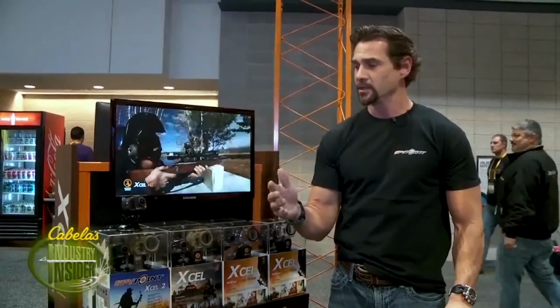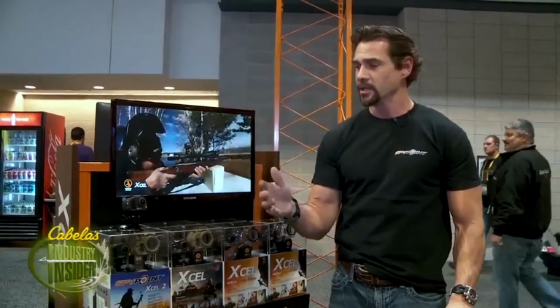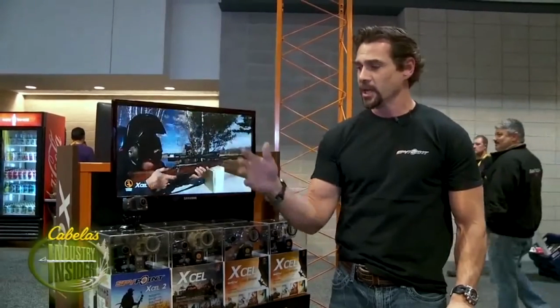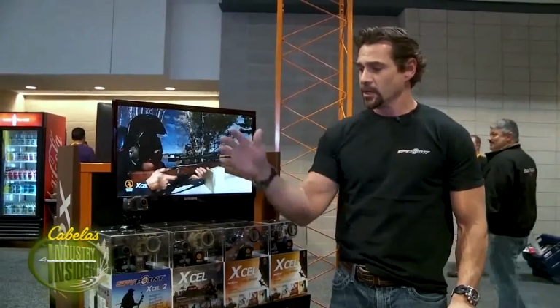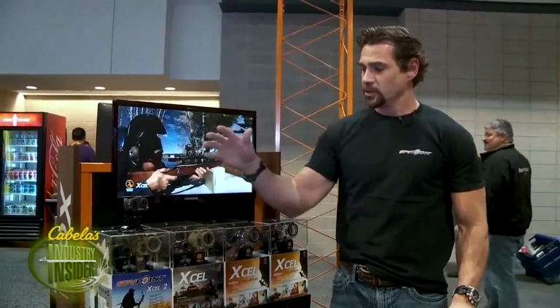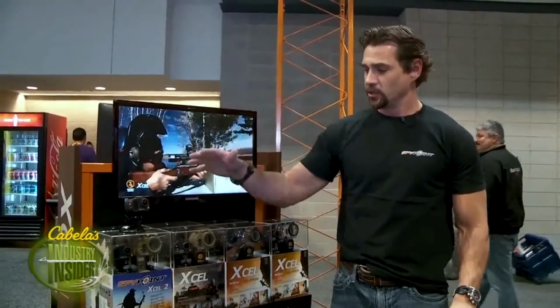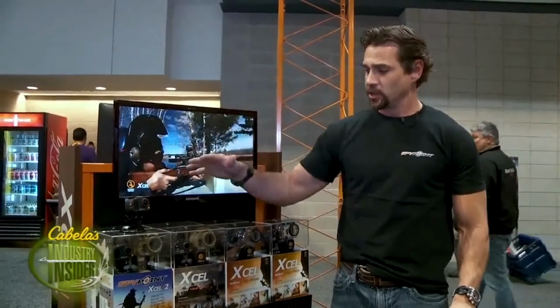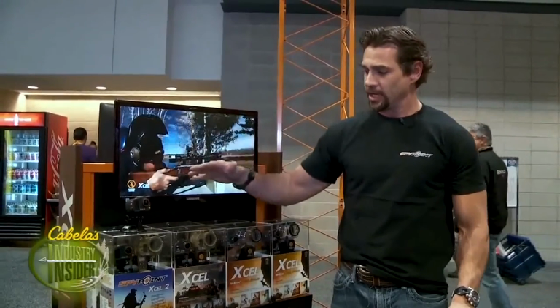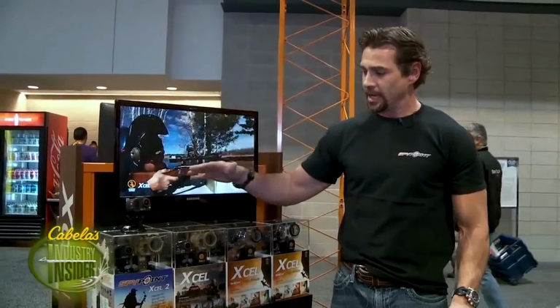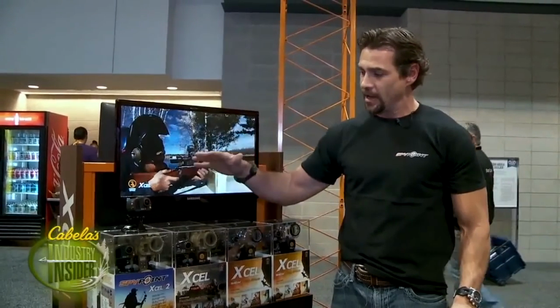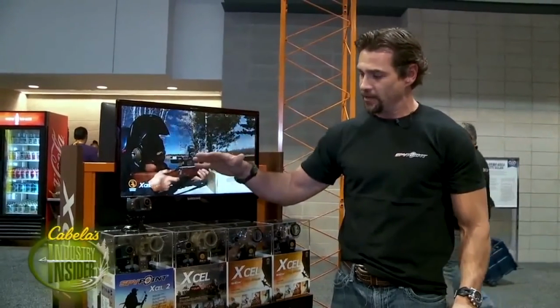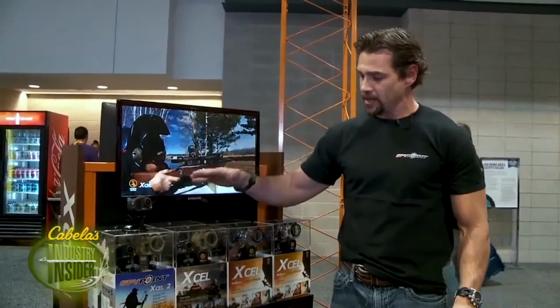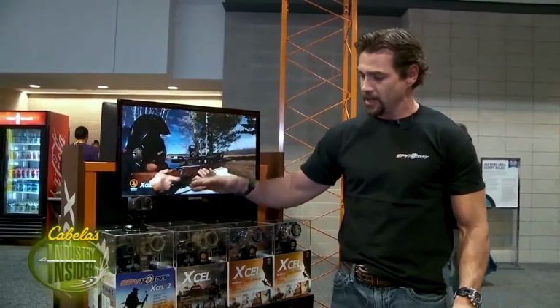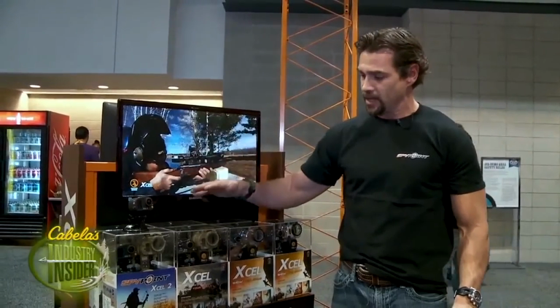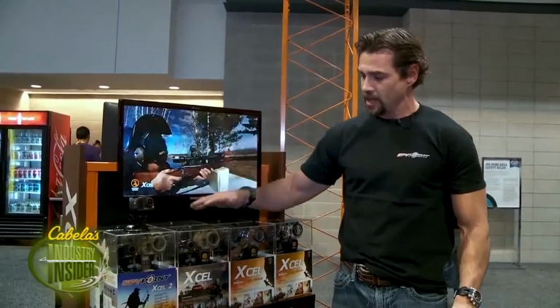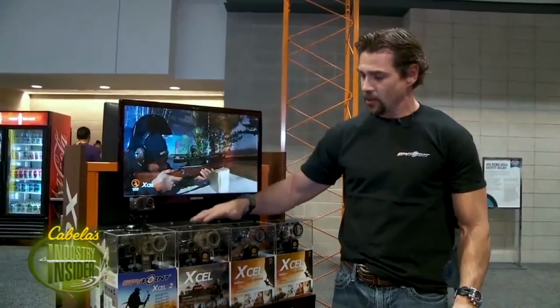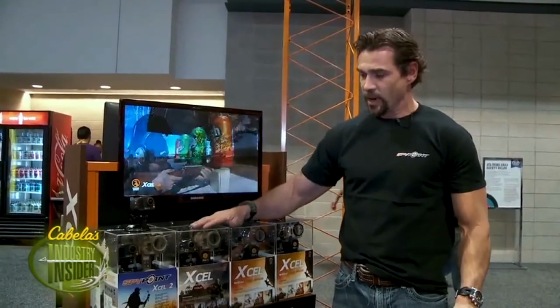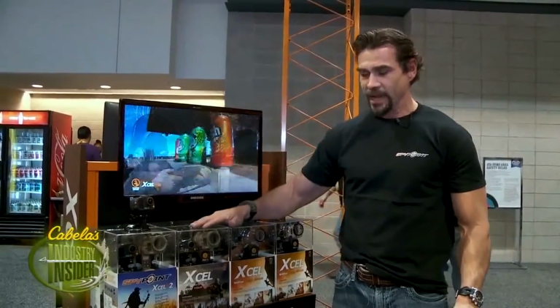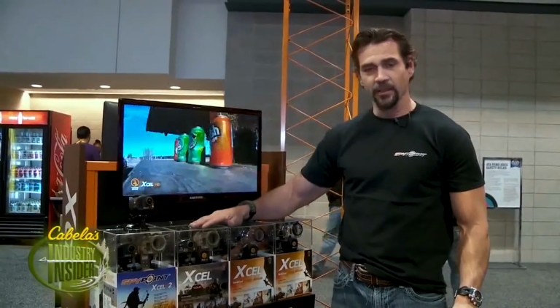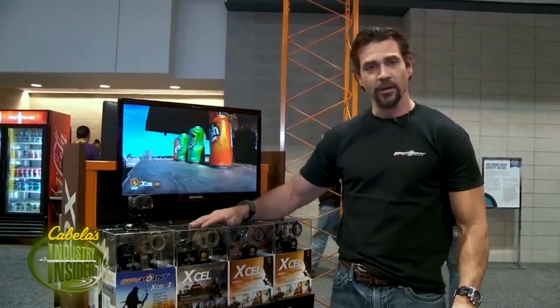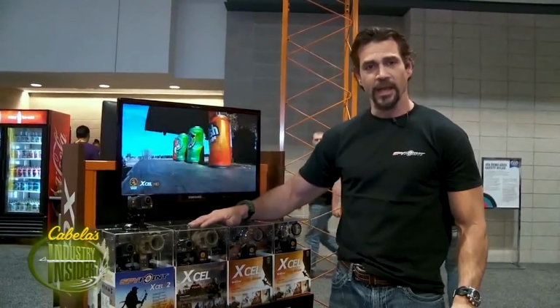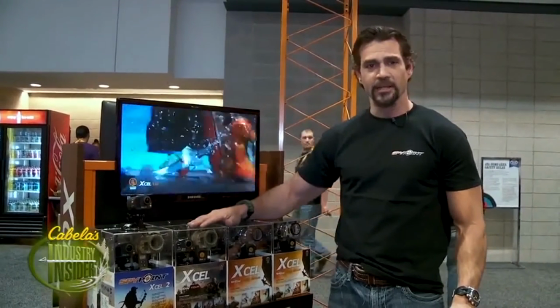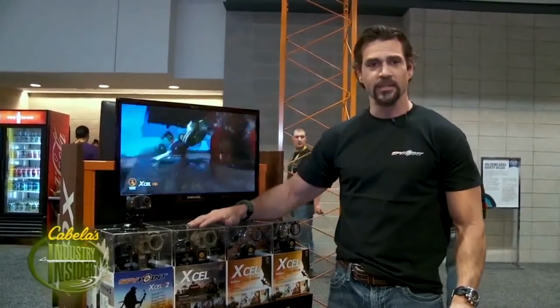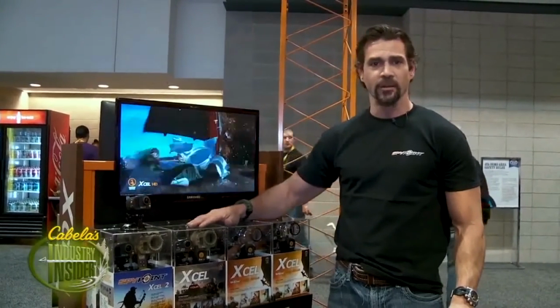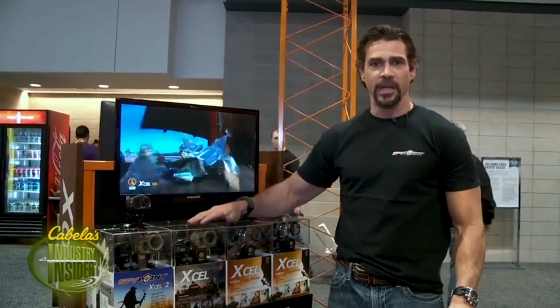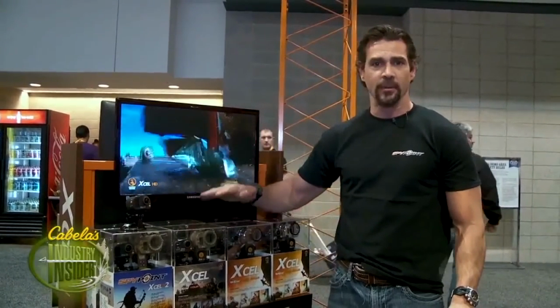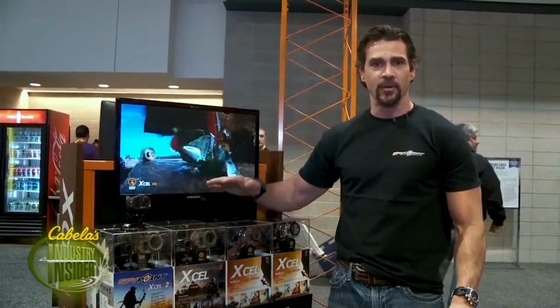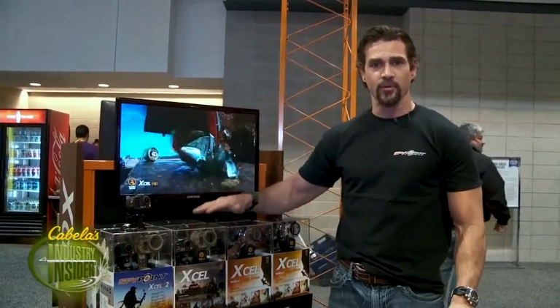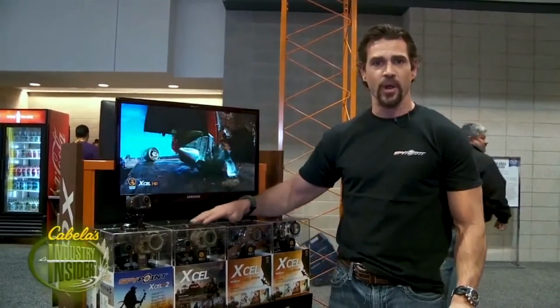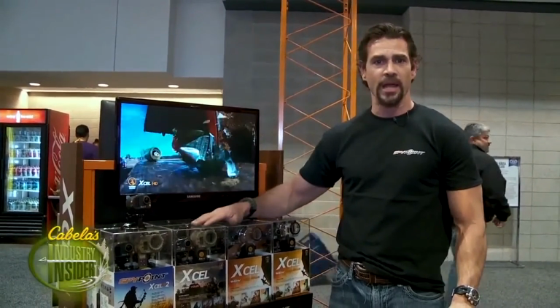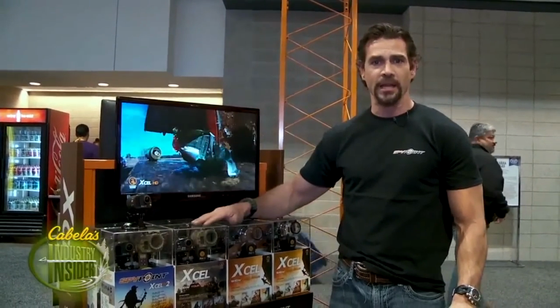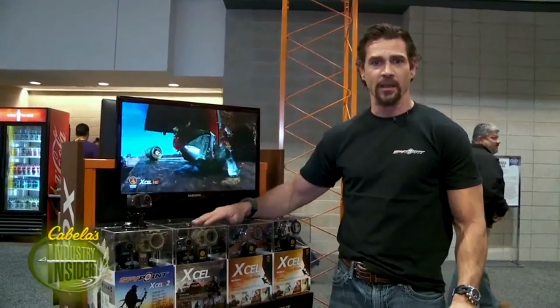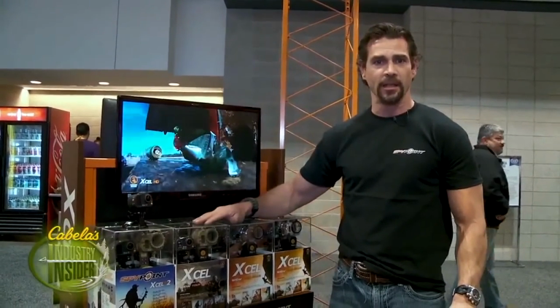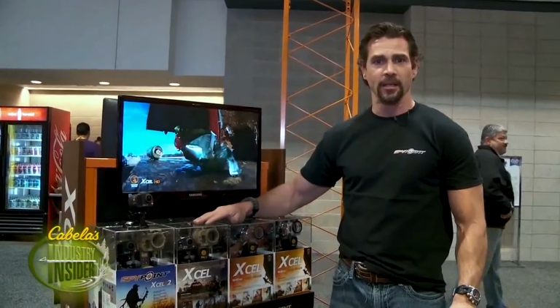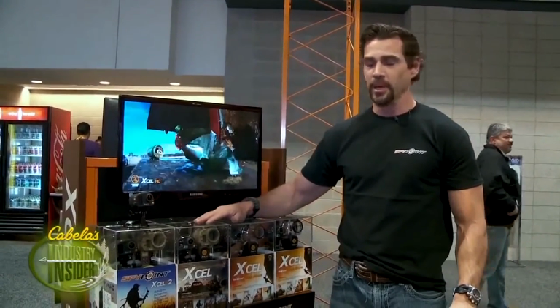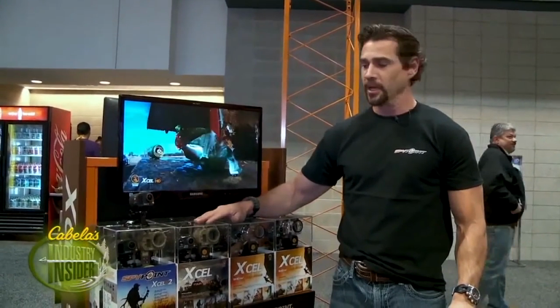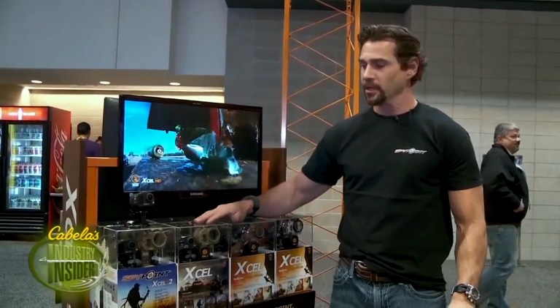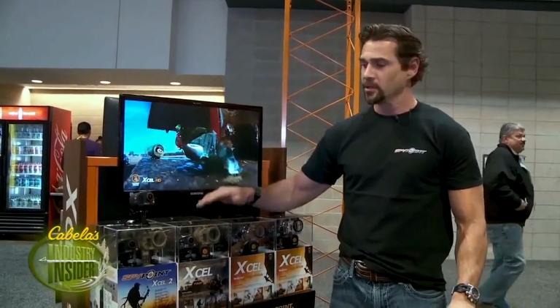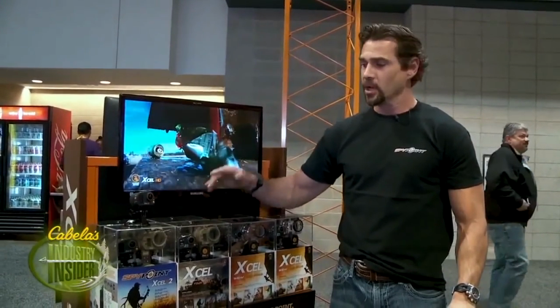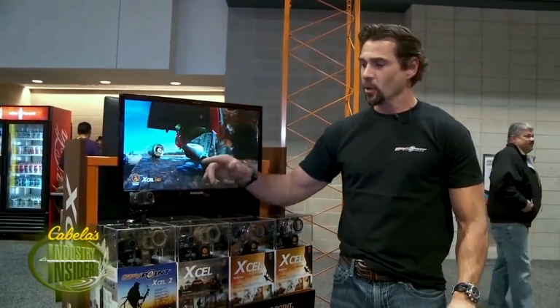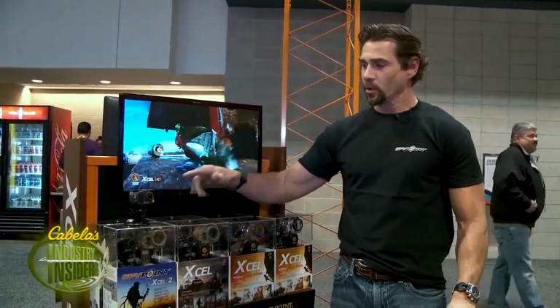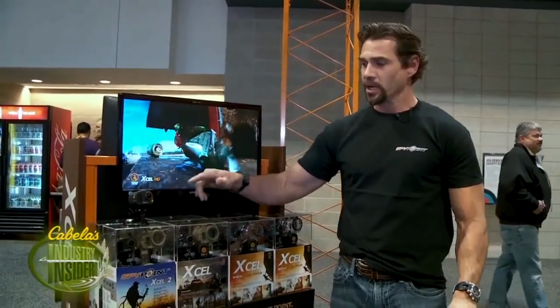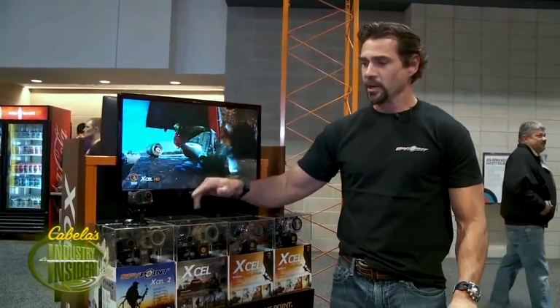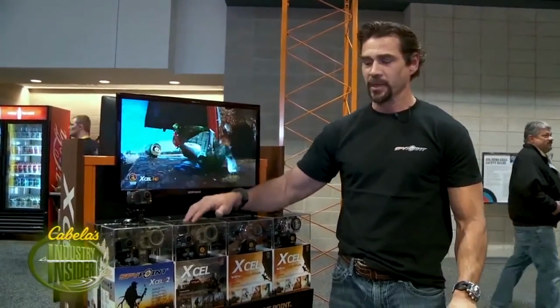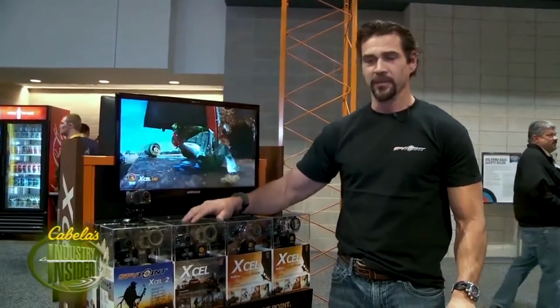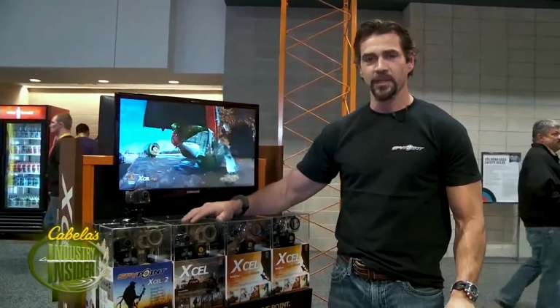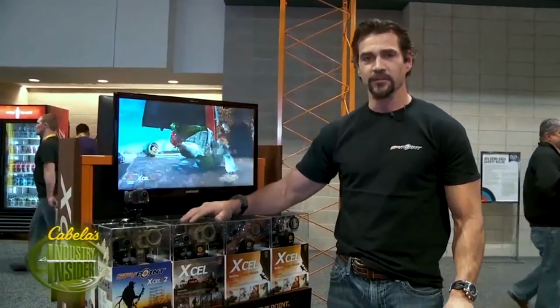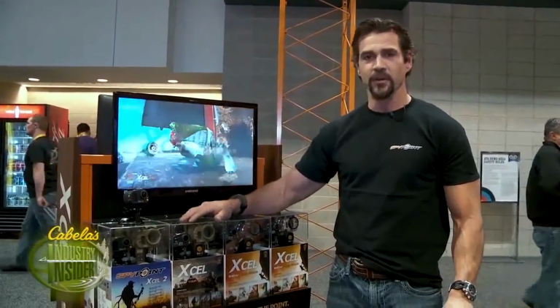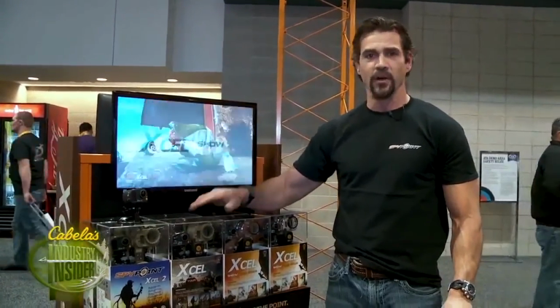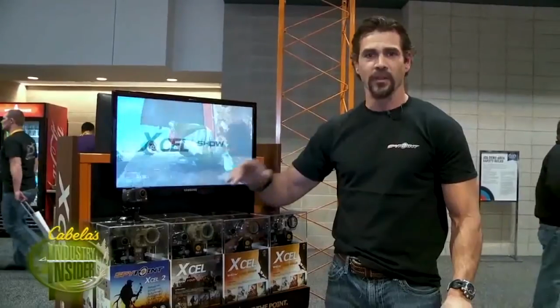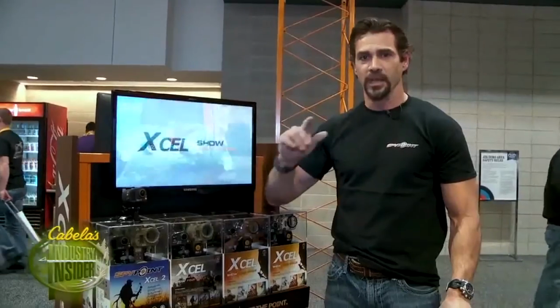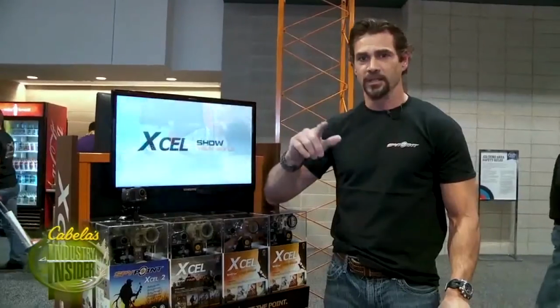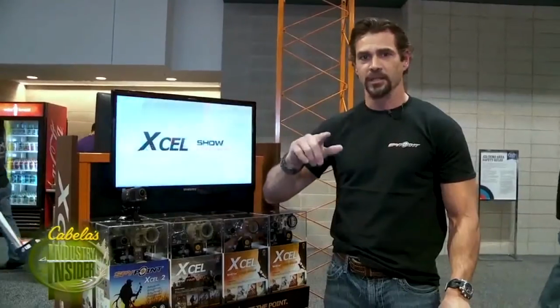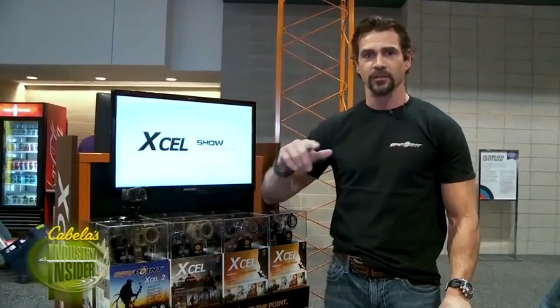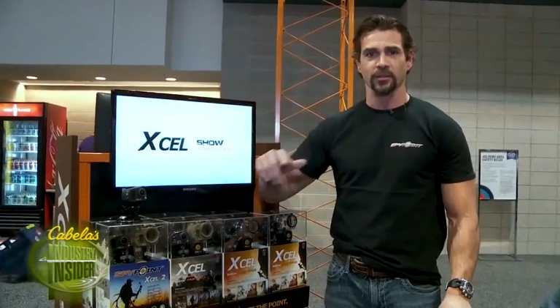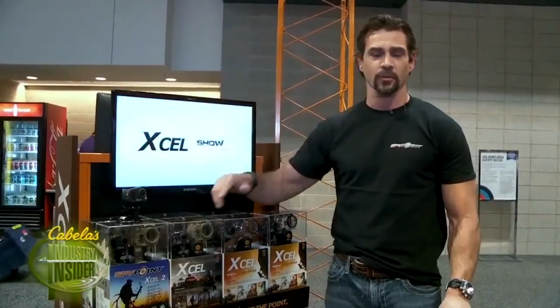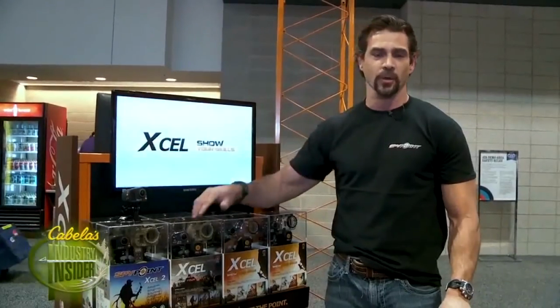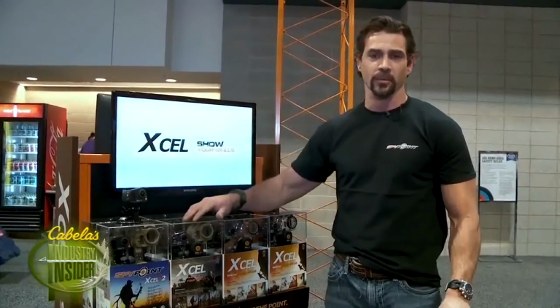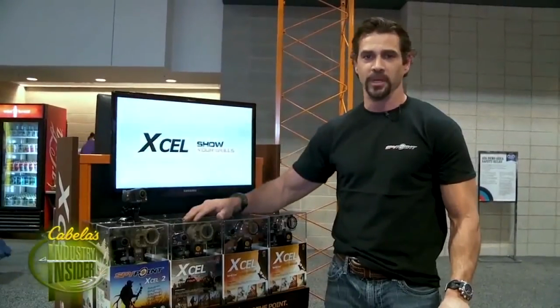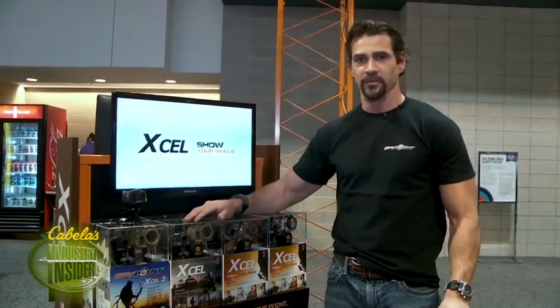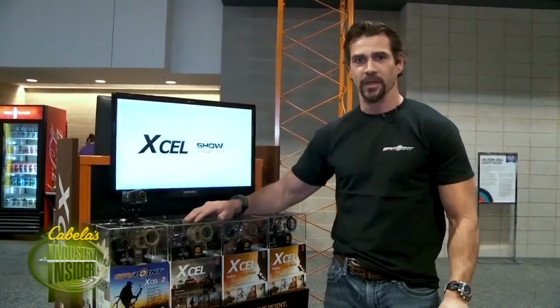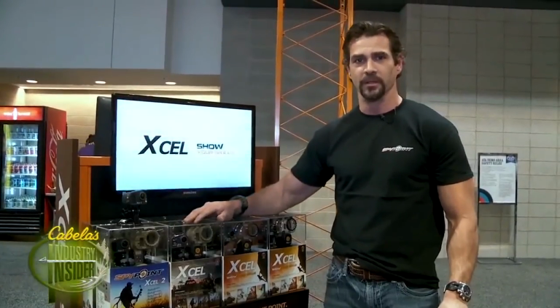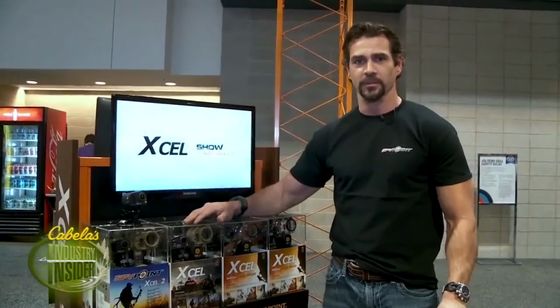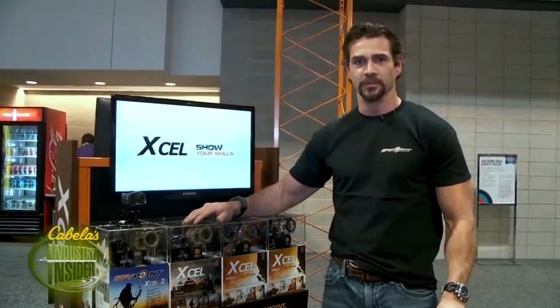Check out the regular XL cameras right now at Cabela's, or coming this fall the XL2 will be available.